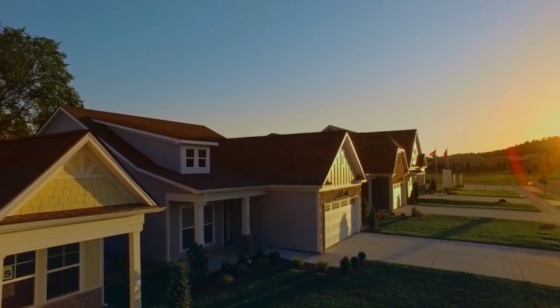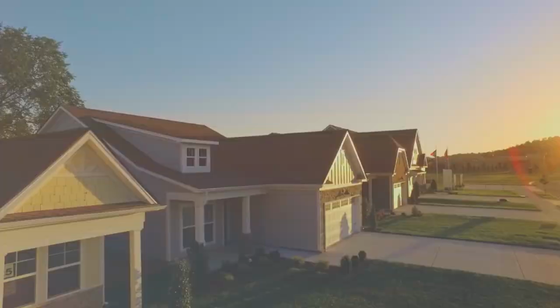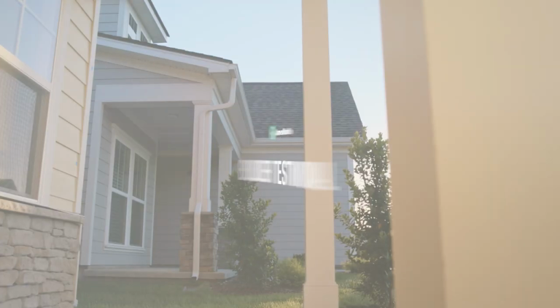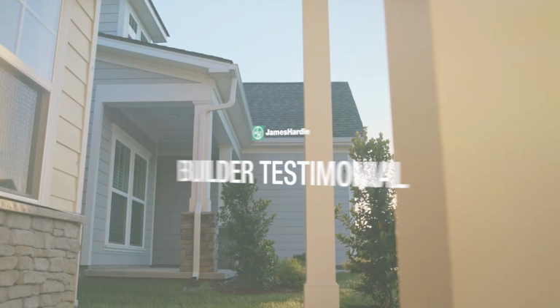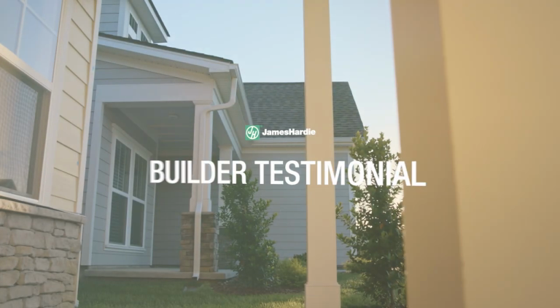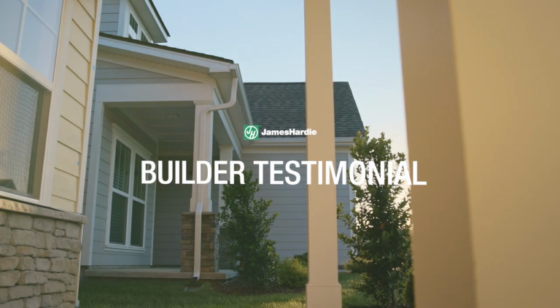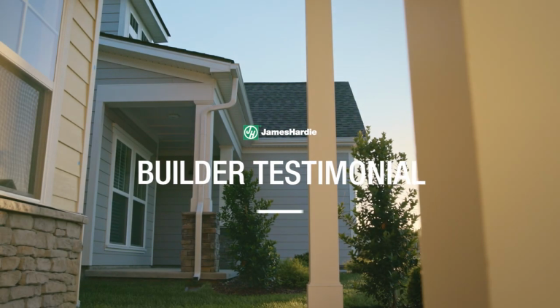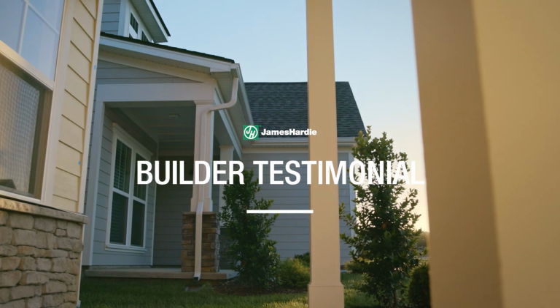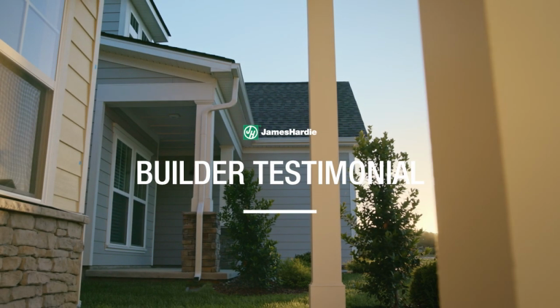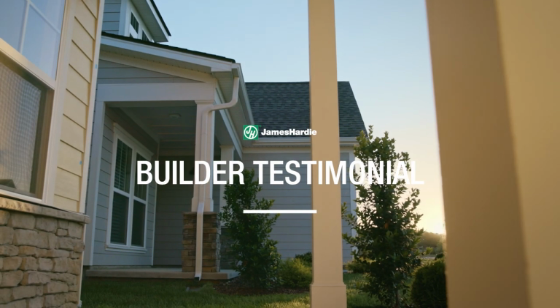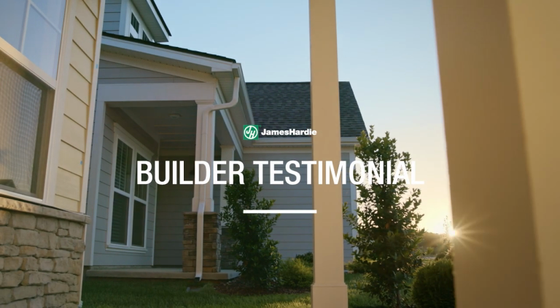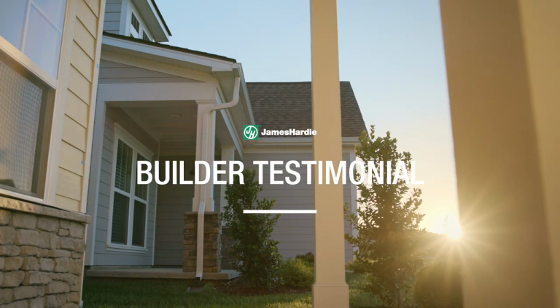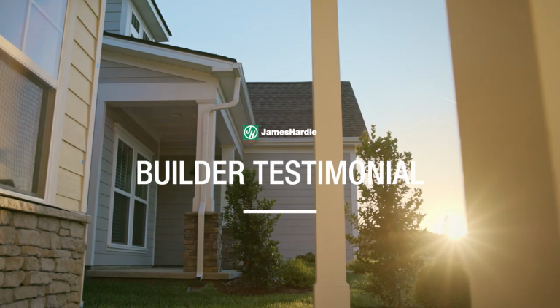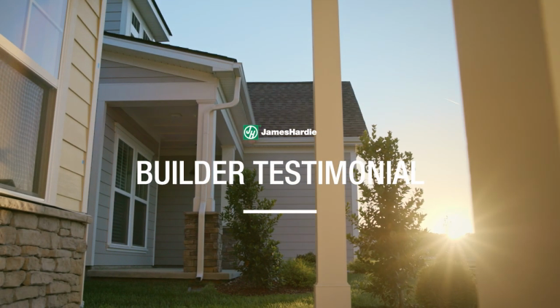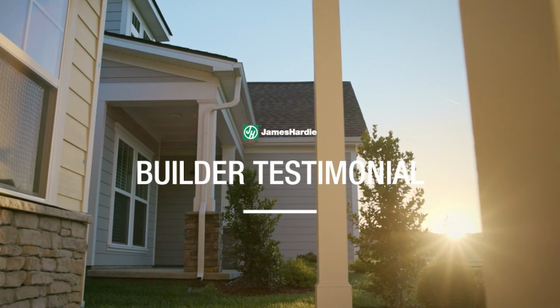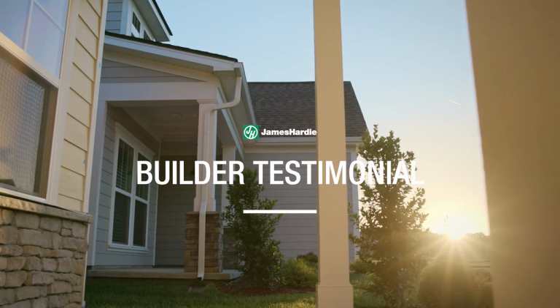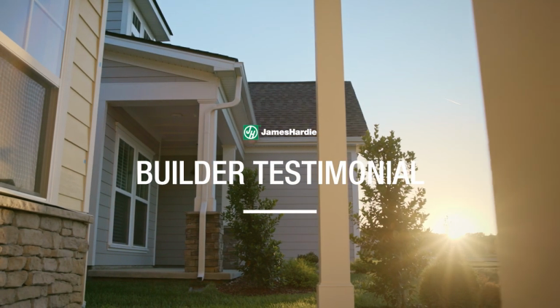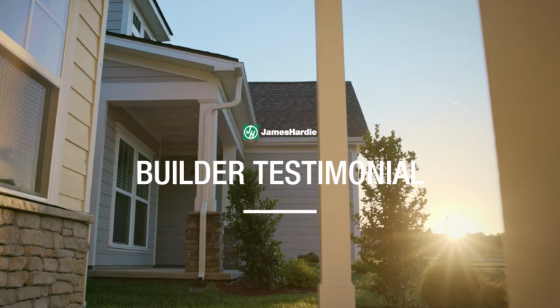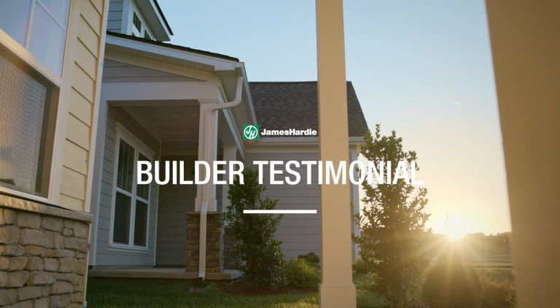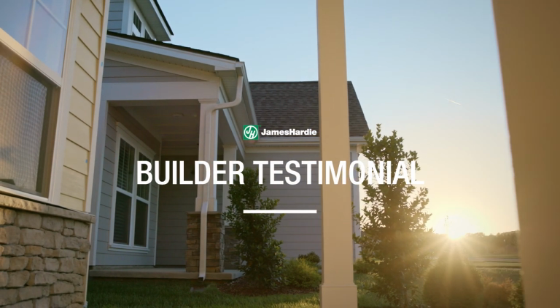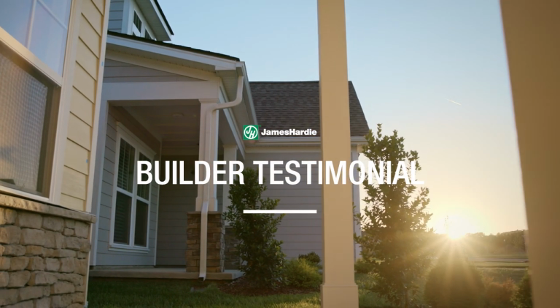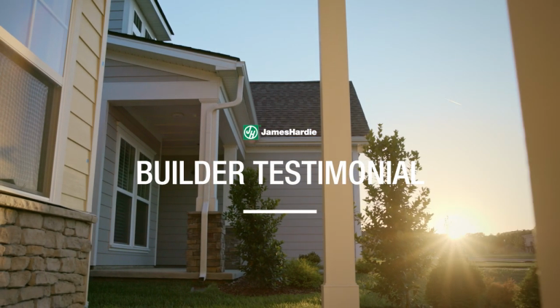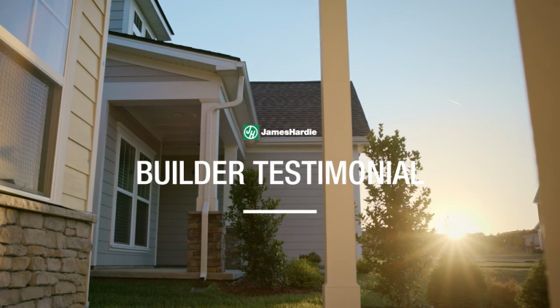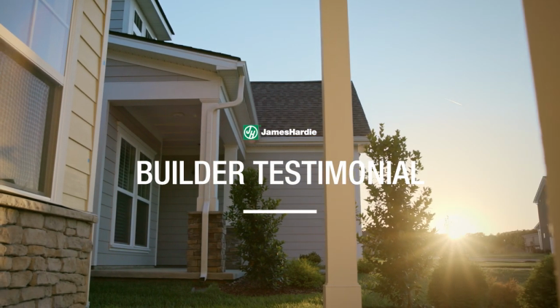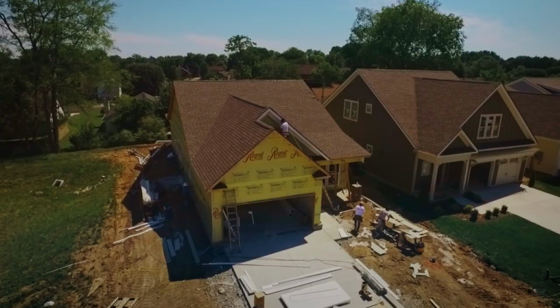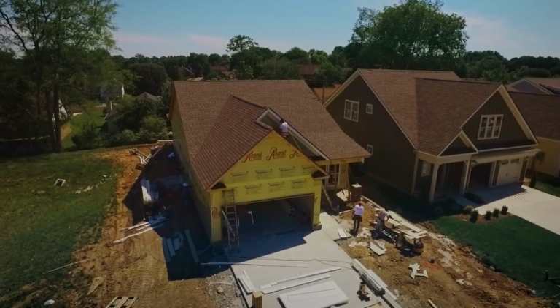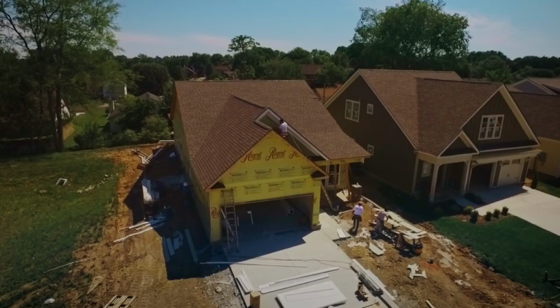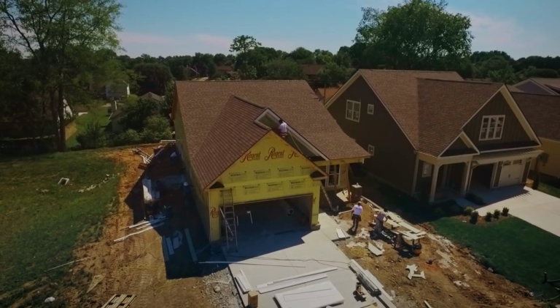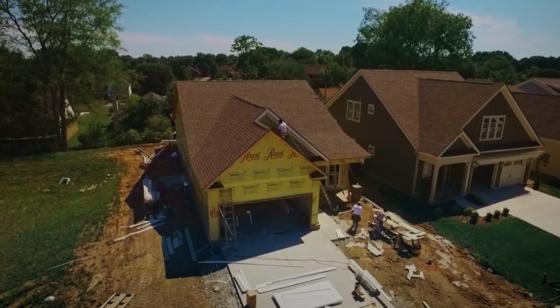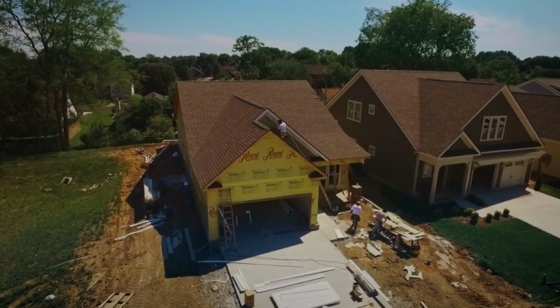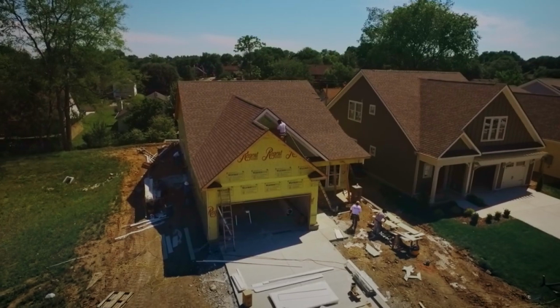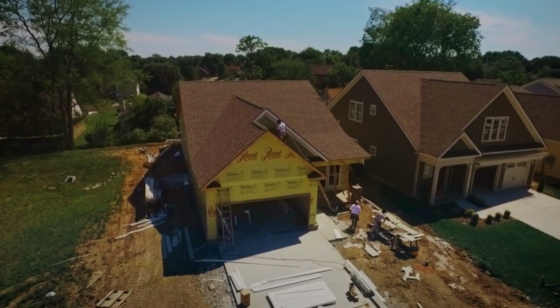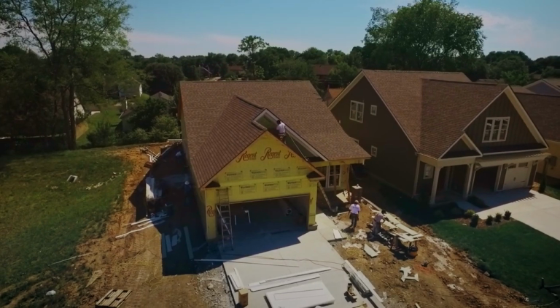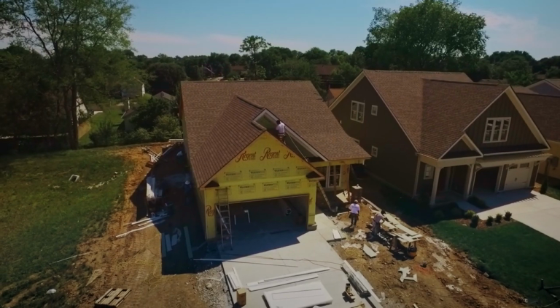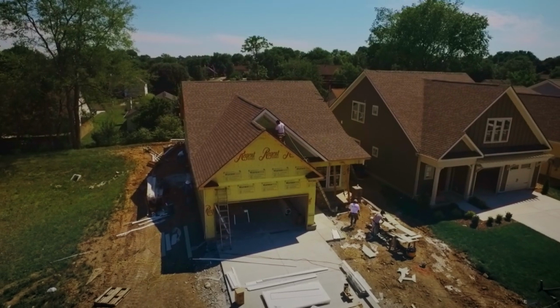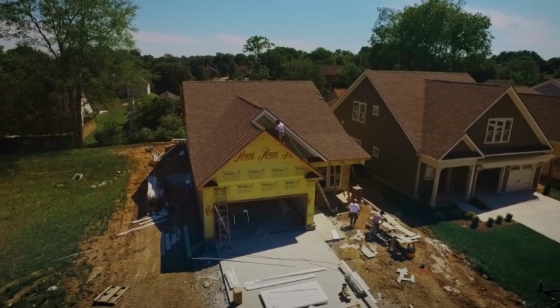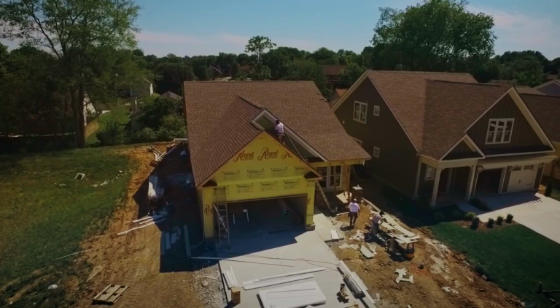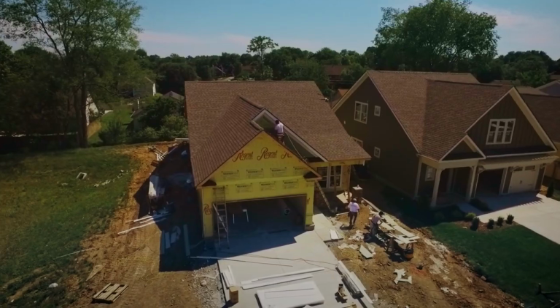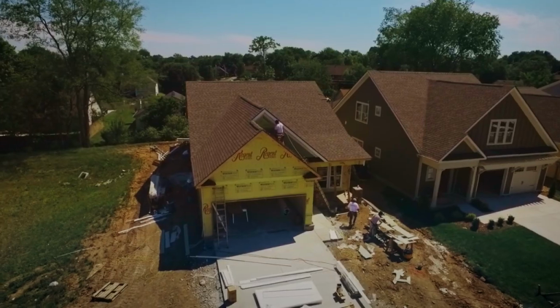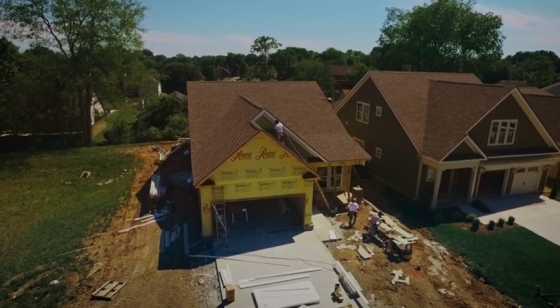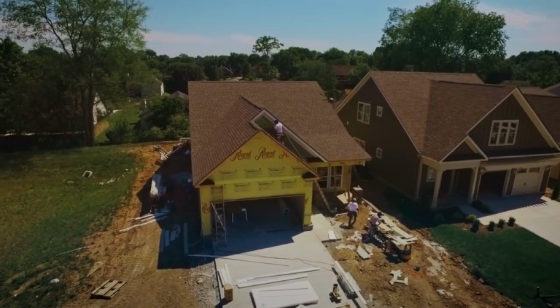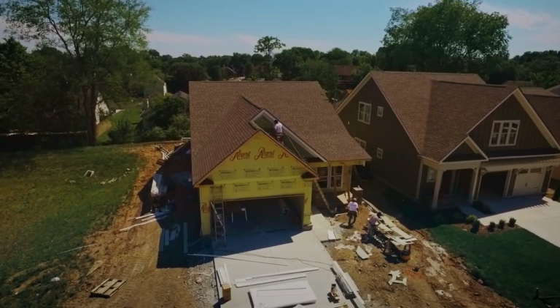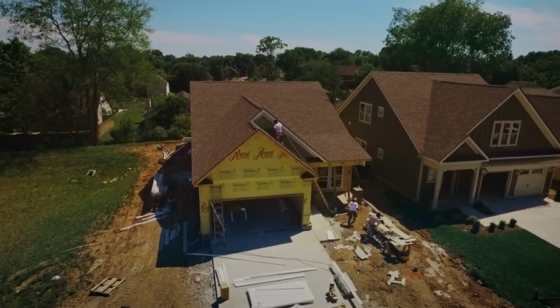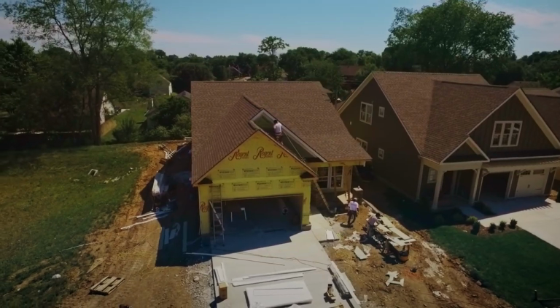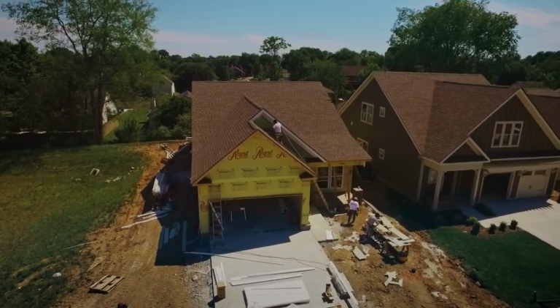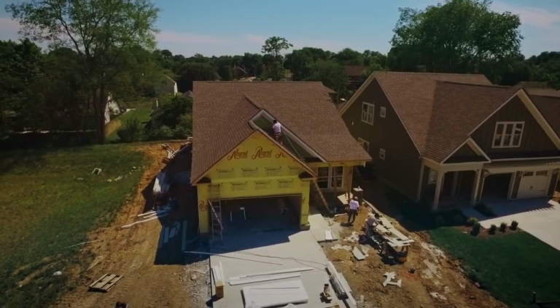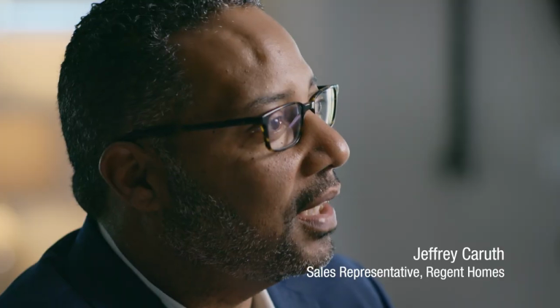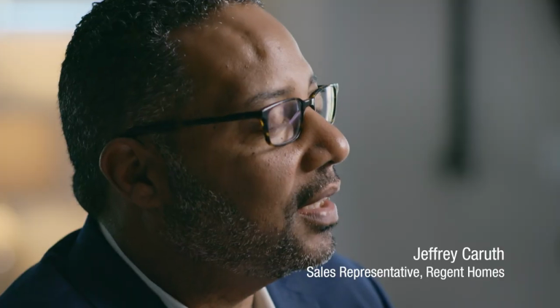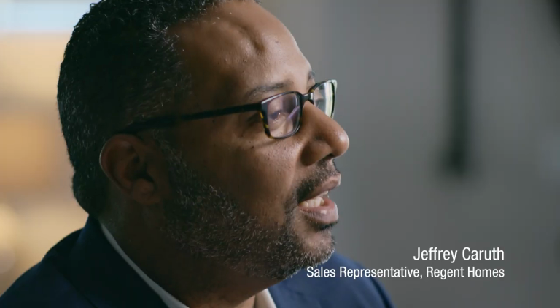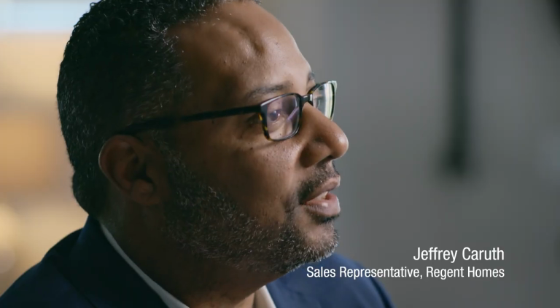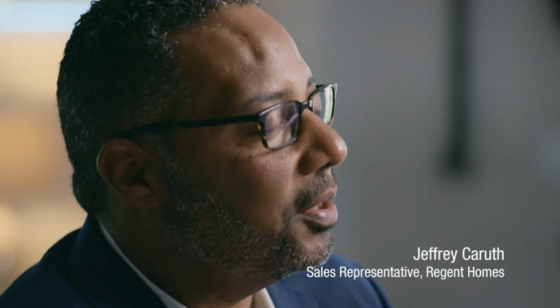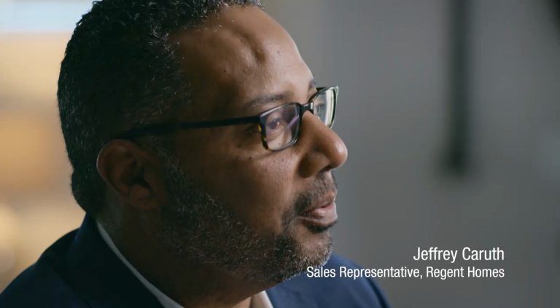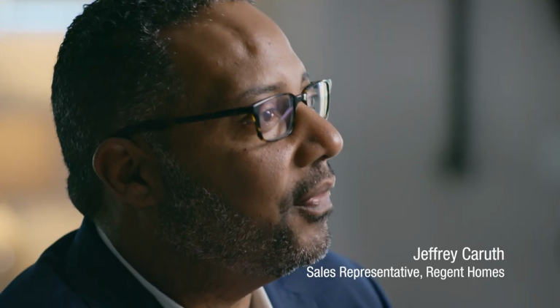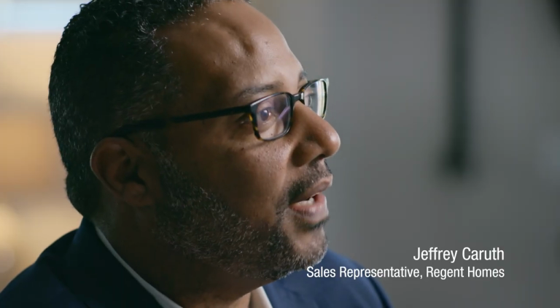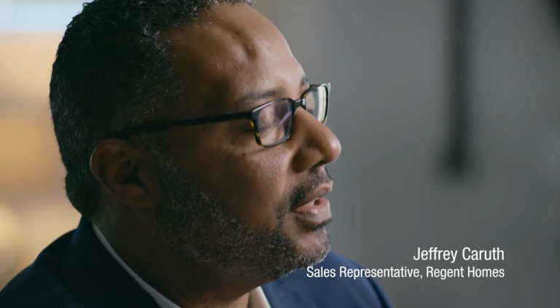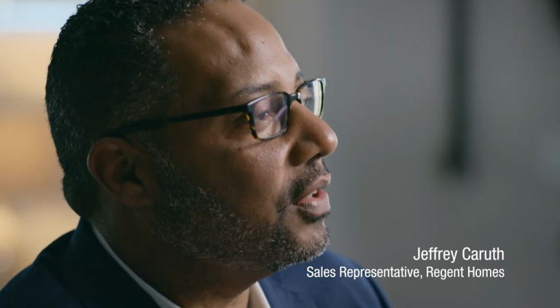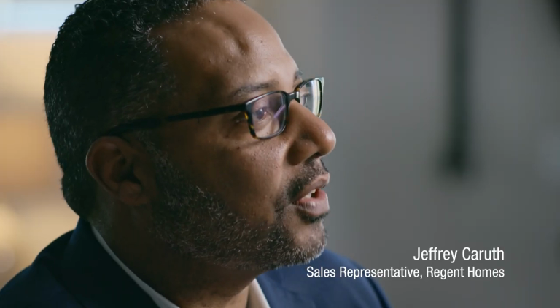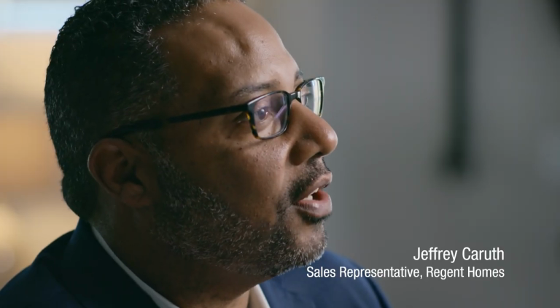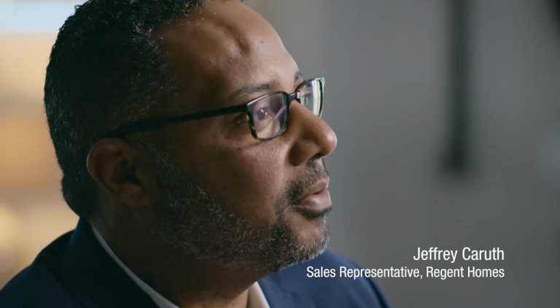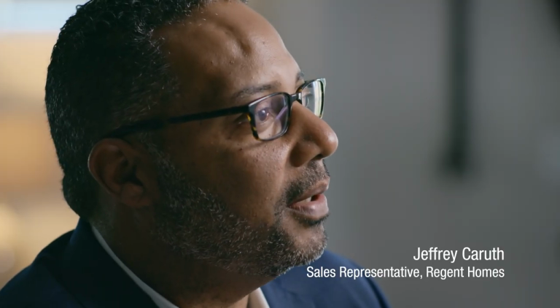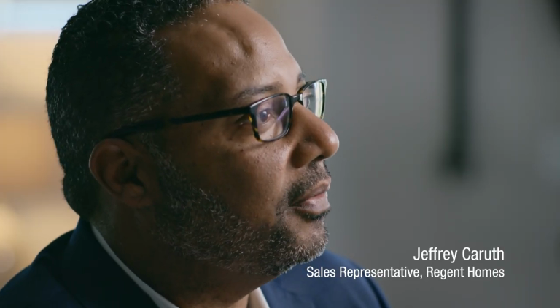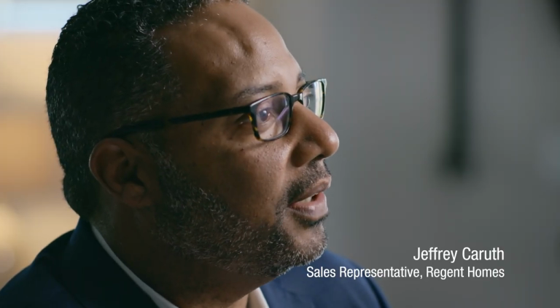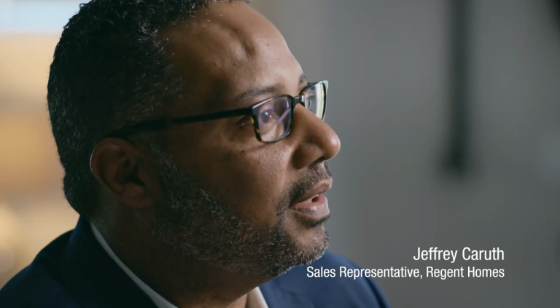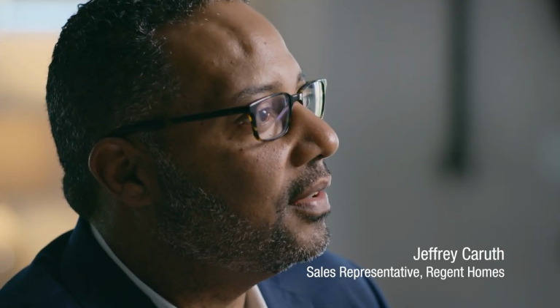Regent Homes loves working with James Hardee because it's such a well-known brand. James Hardee with Color Plus technology provides us cost benefits.